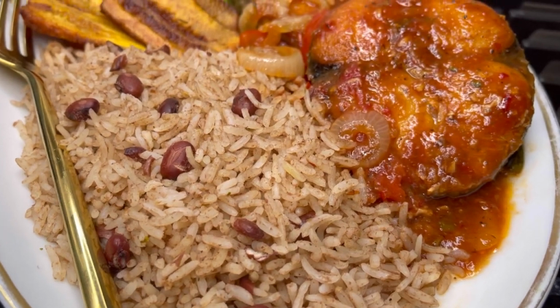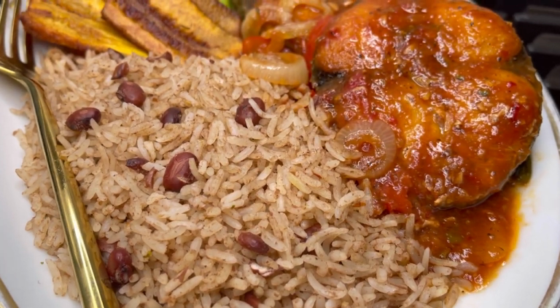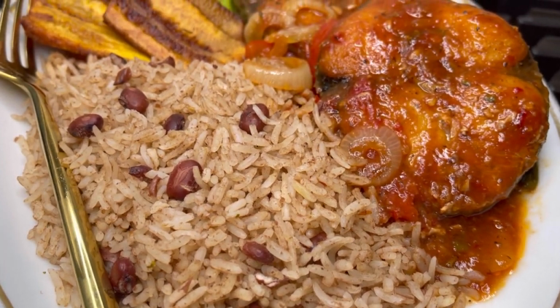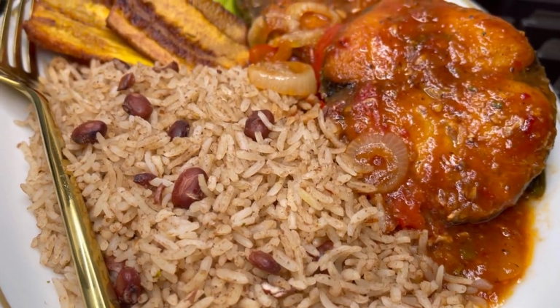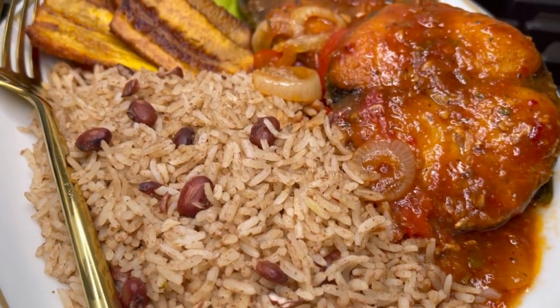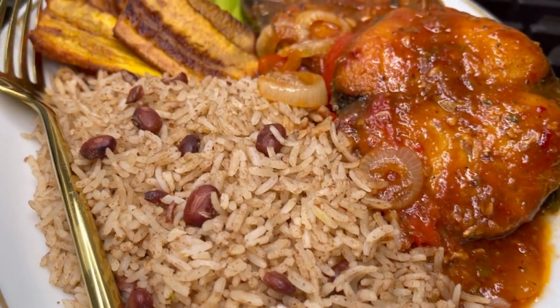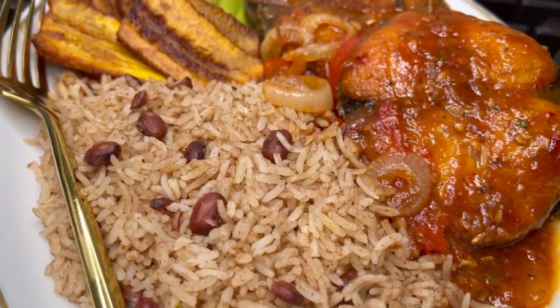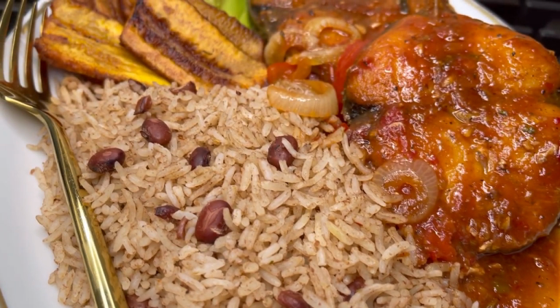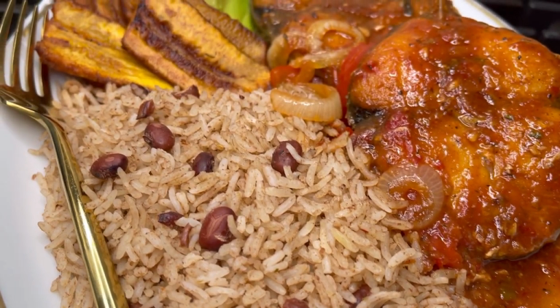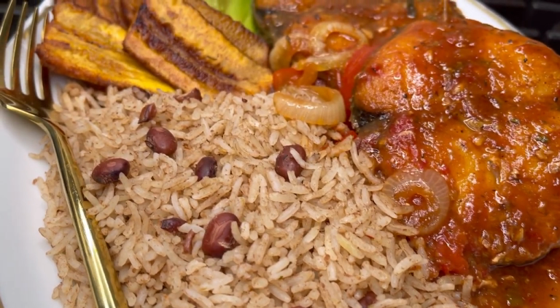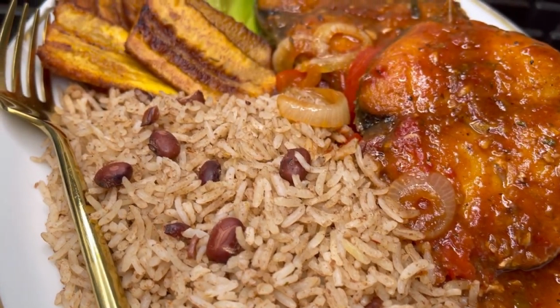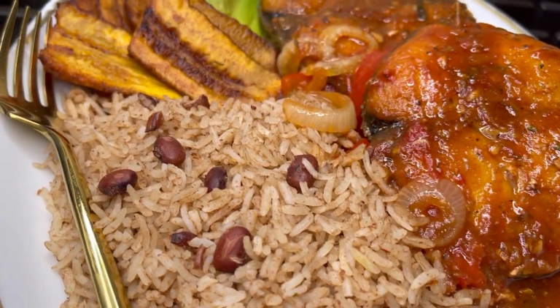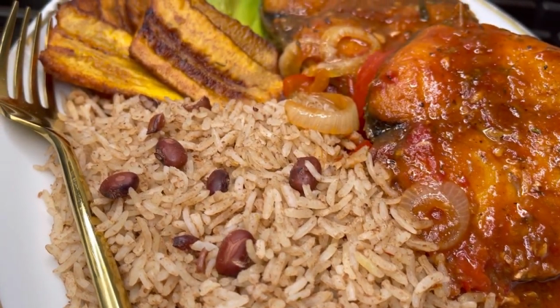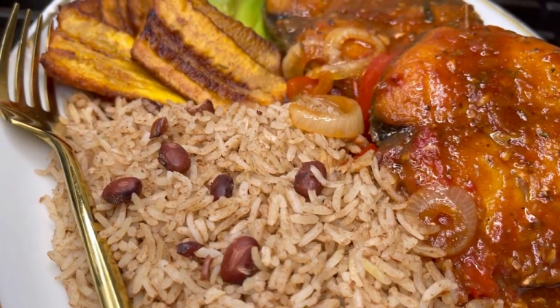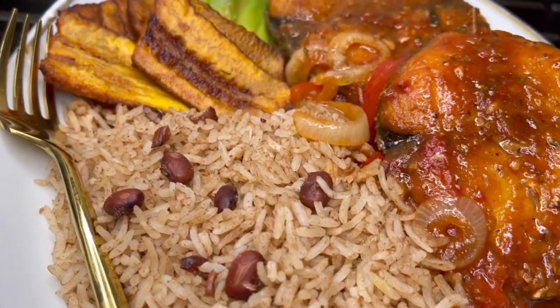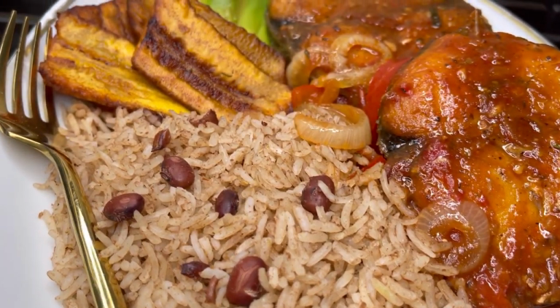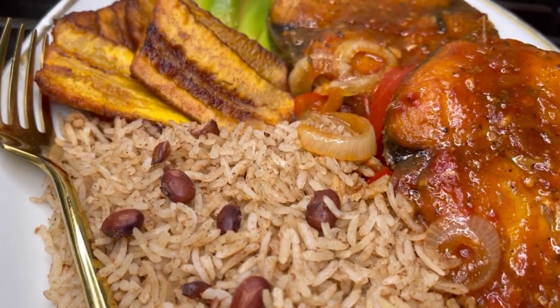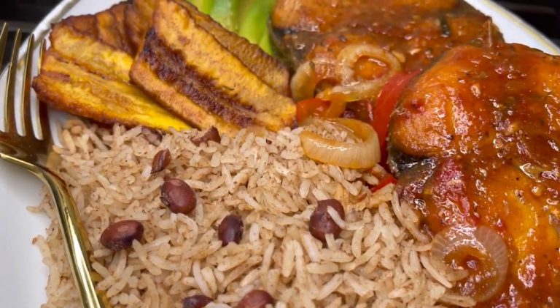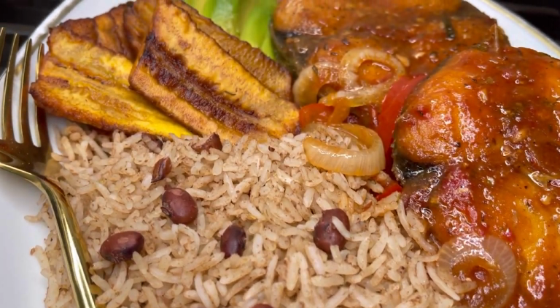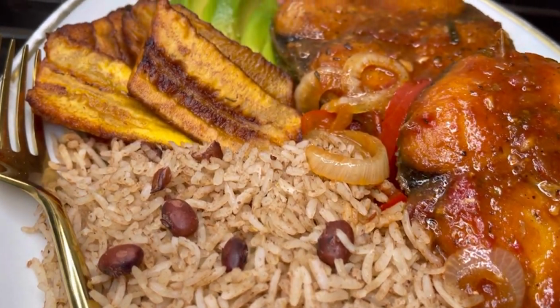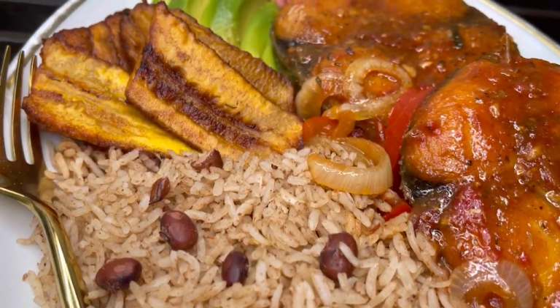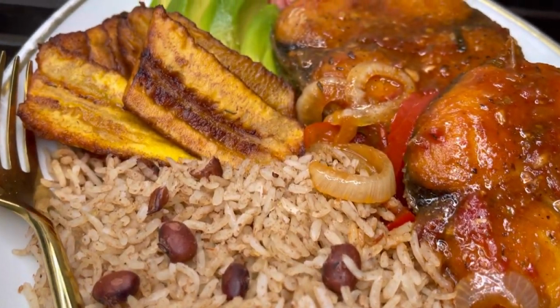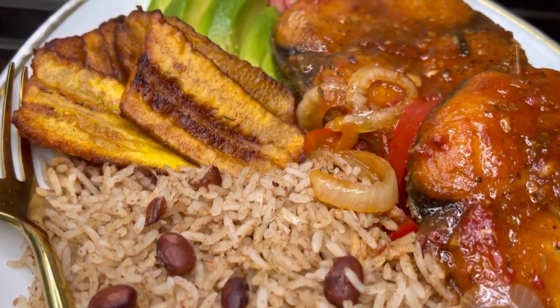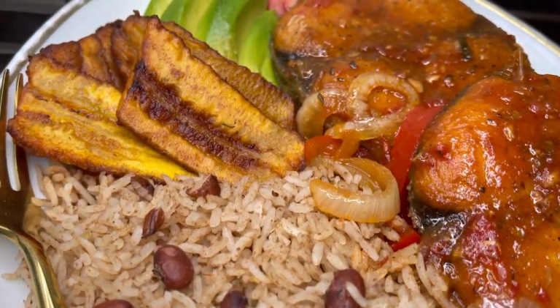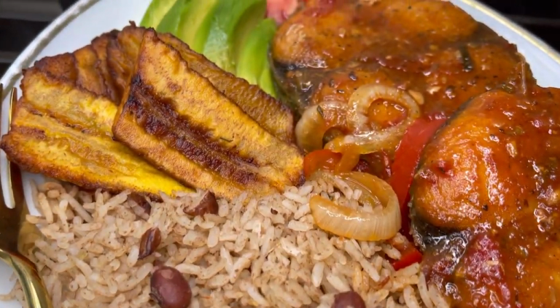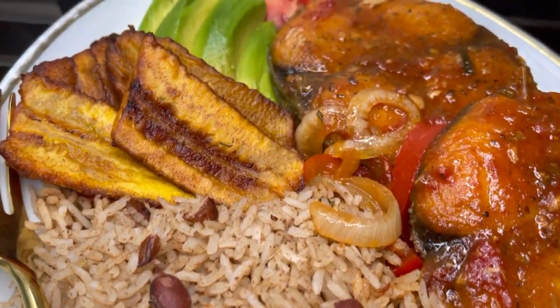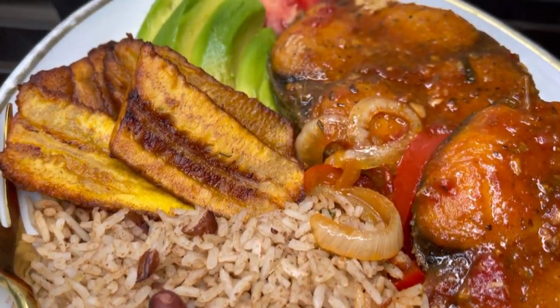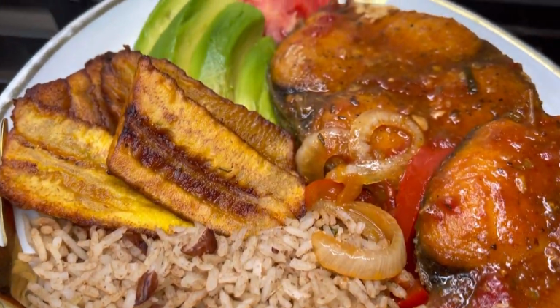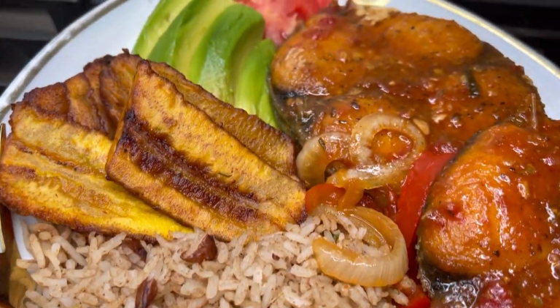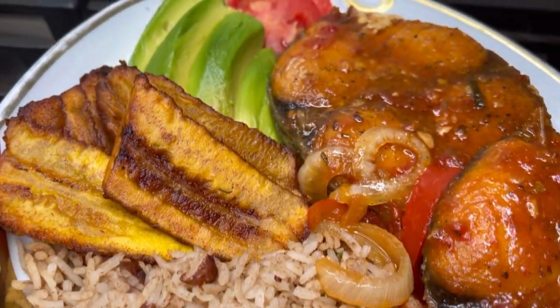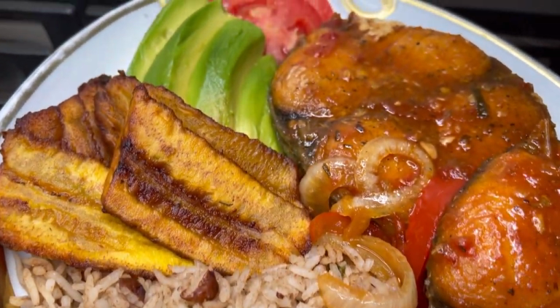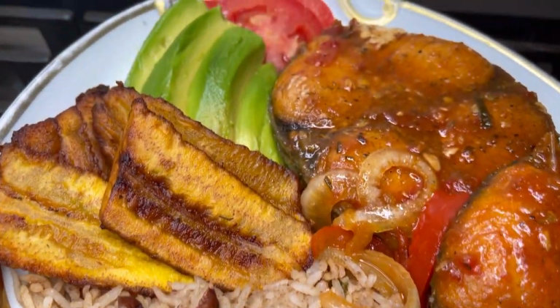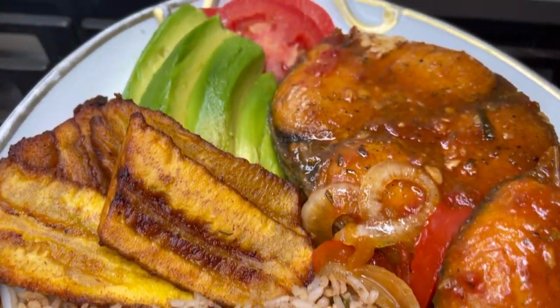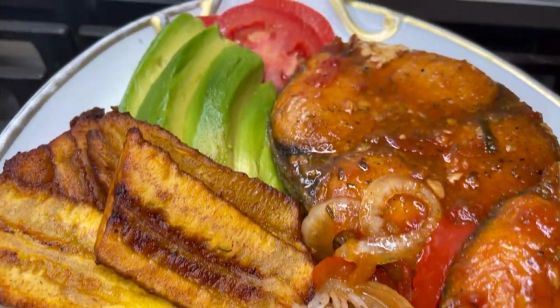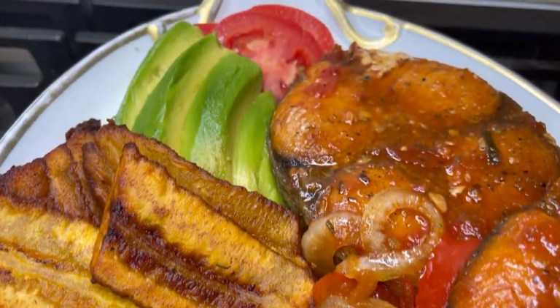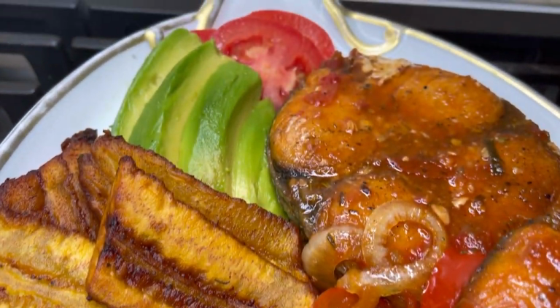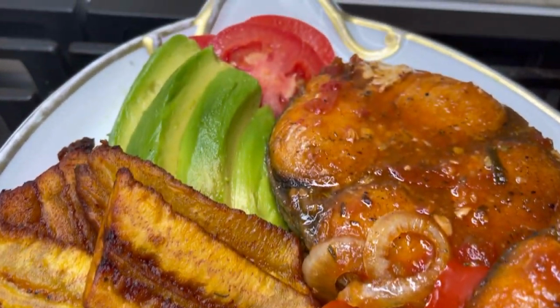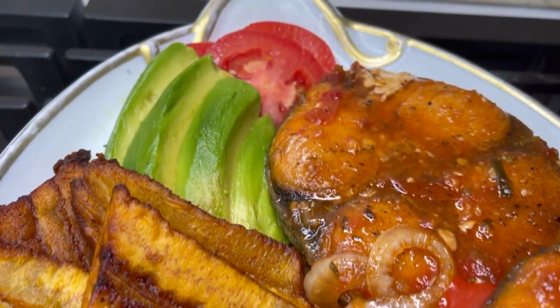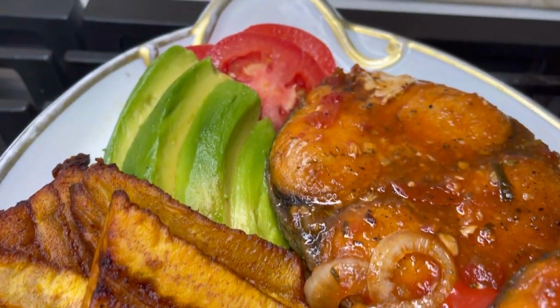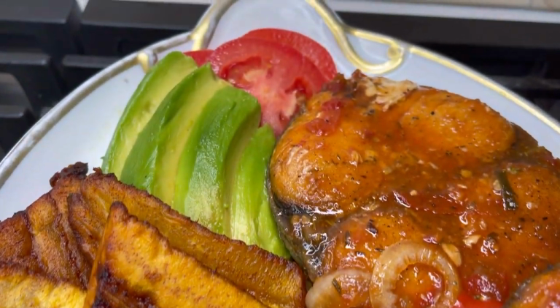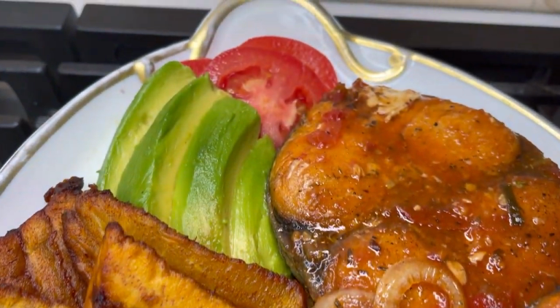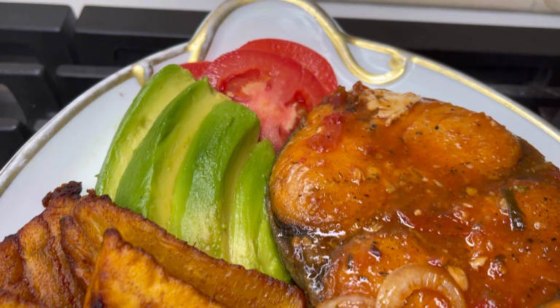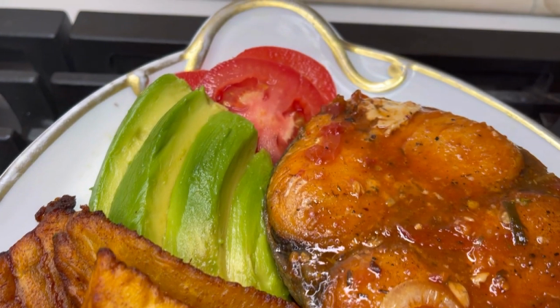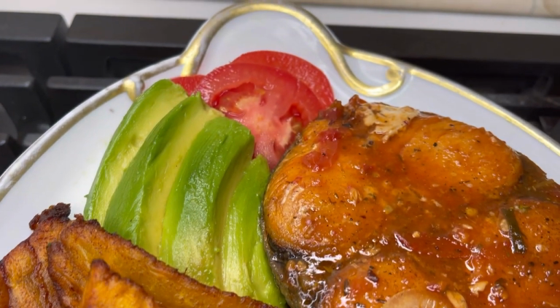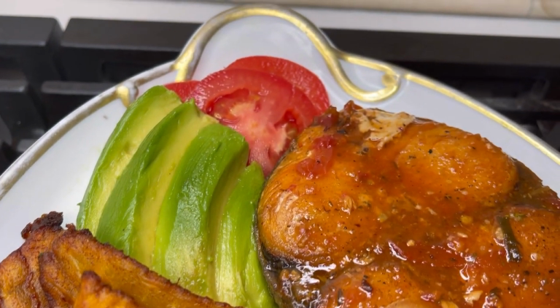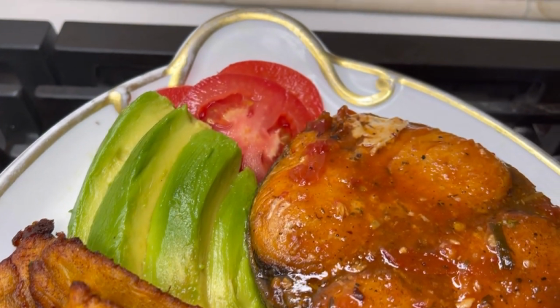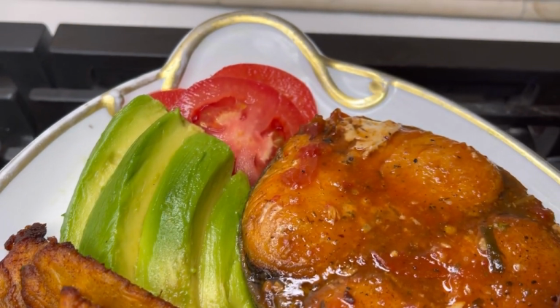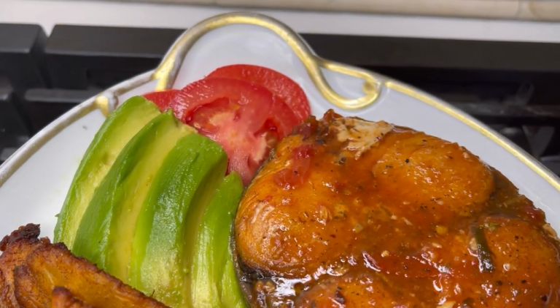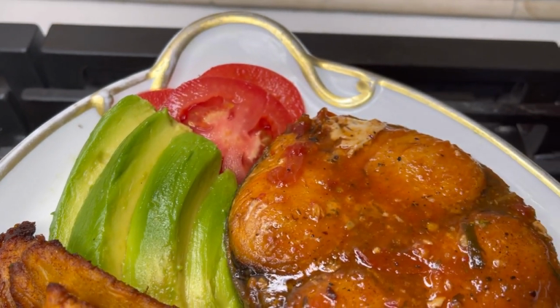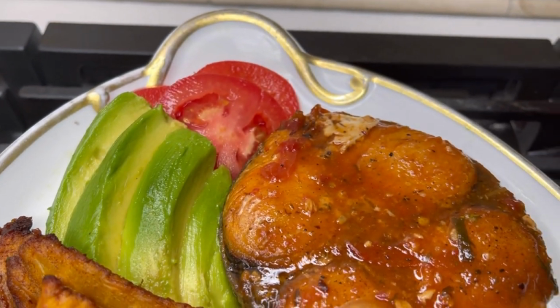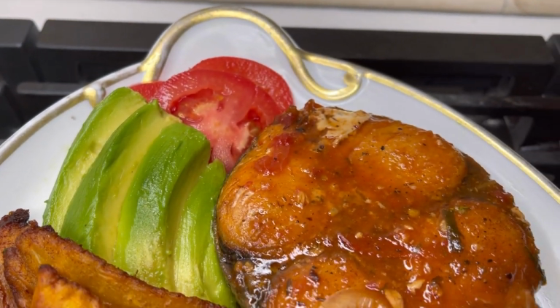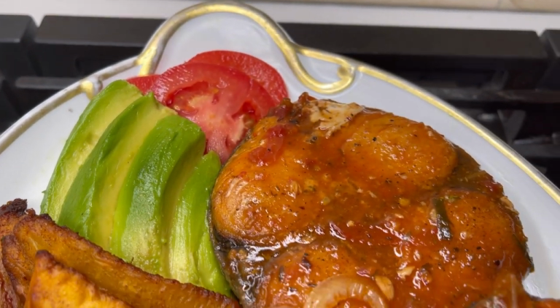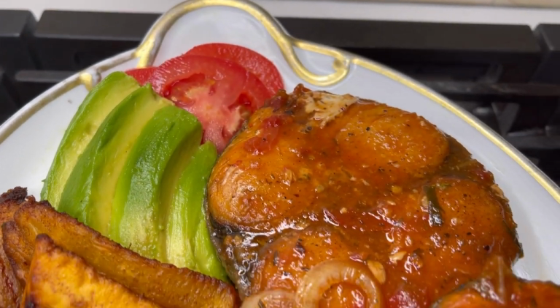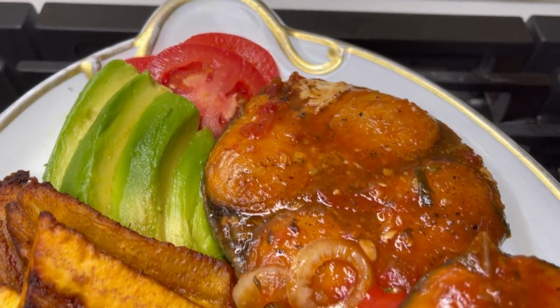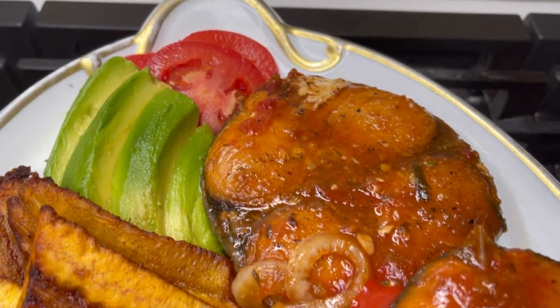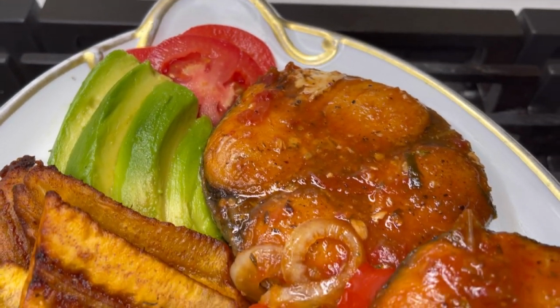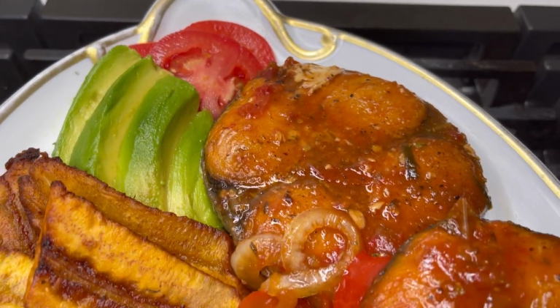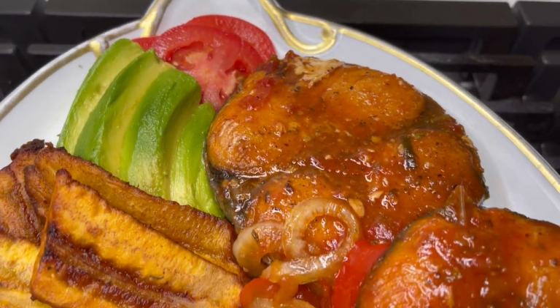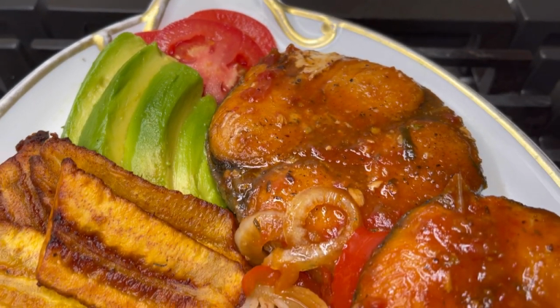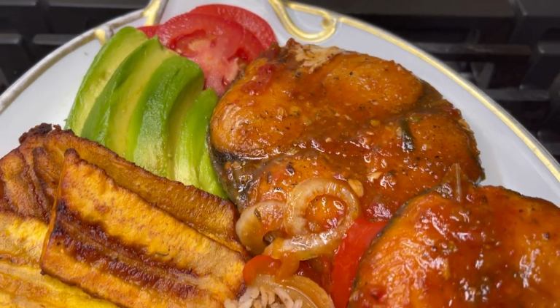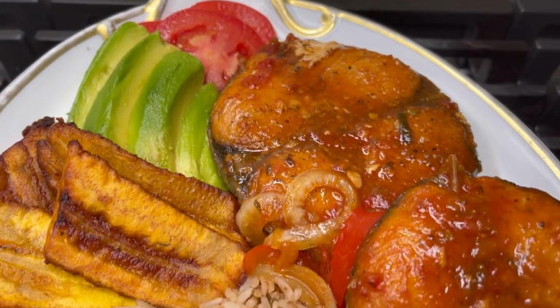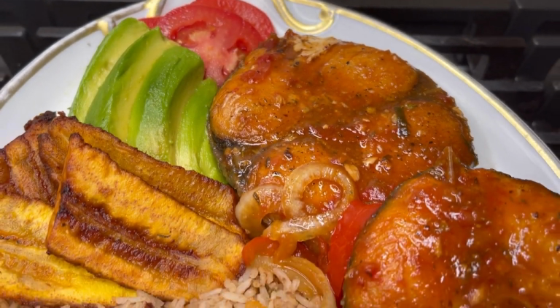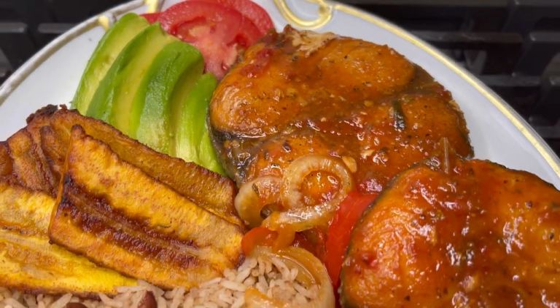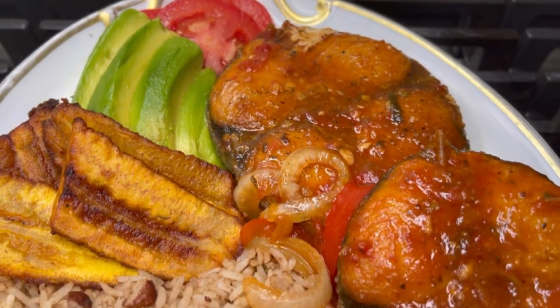Welcome back to my channel. It's a great day, especially when fish is on the menu — better yet, any seafood for me. So let's get into it.